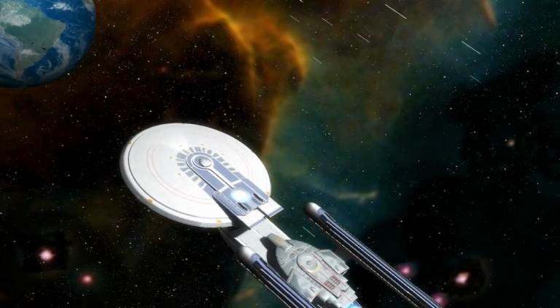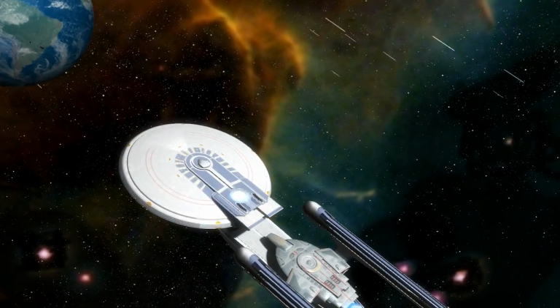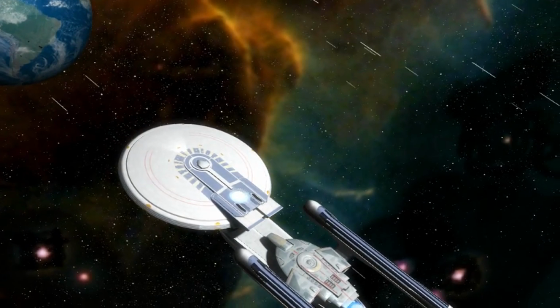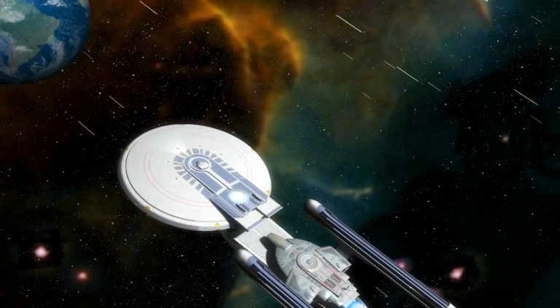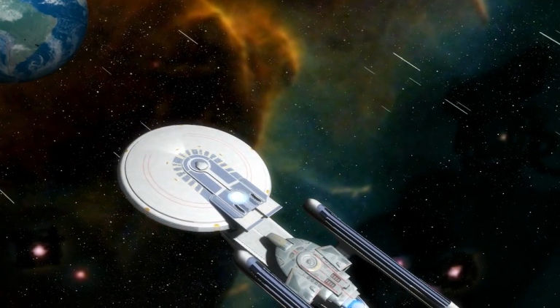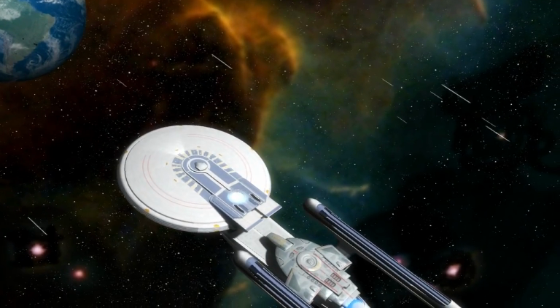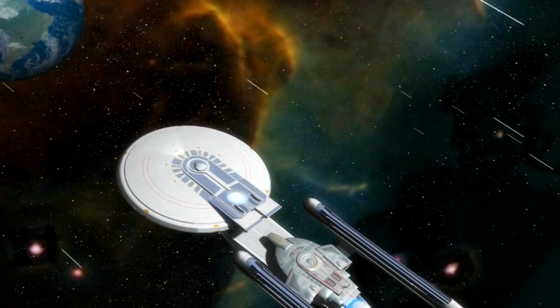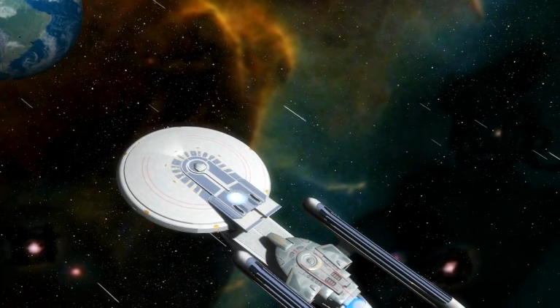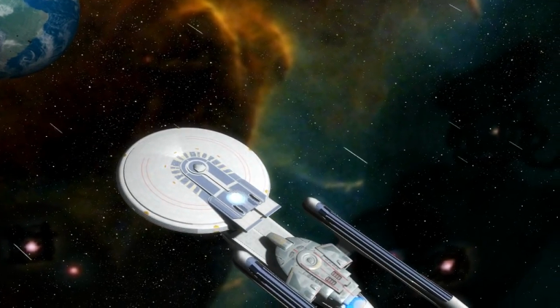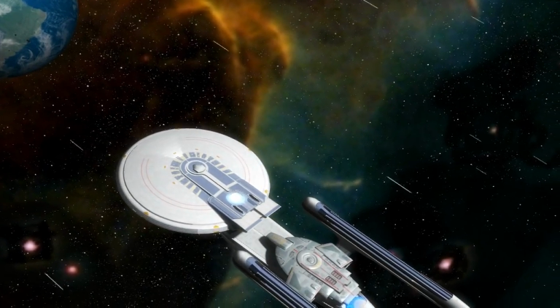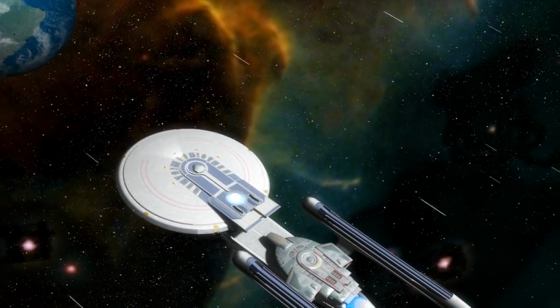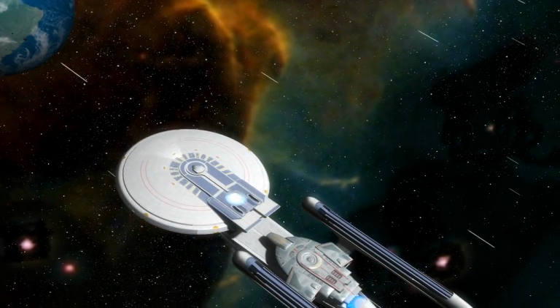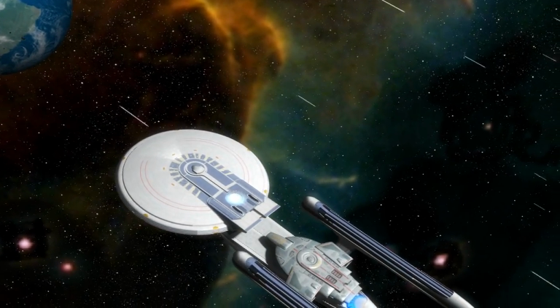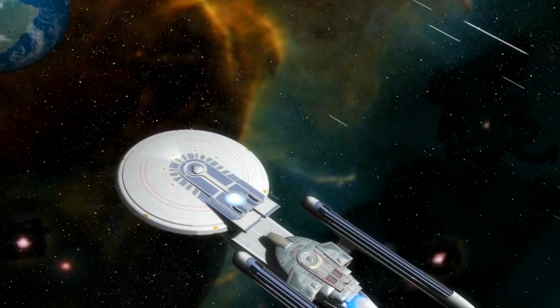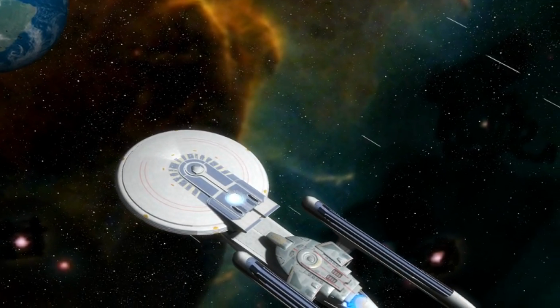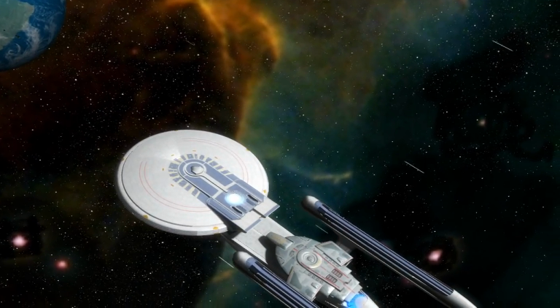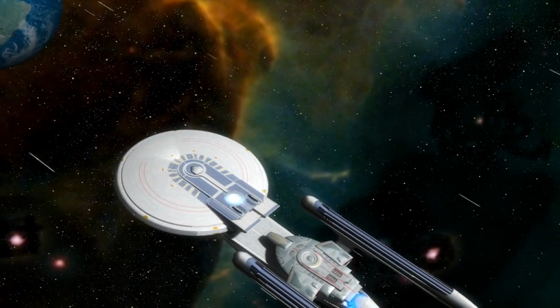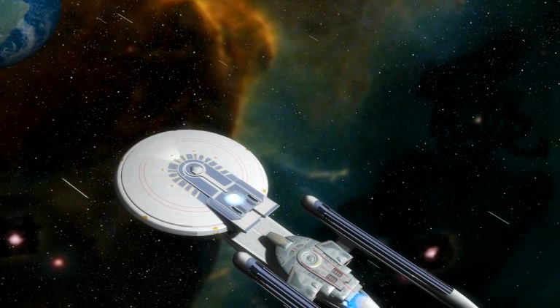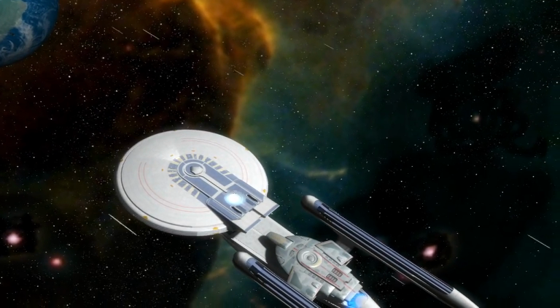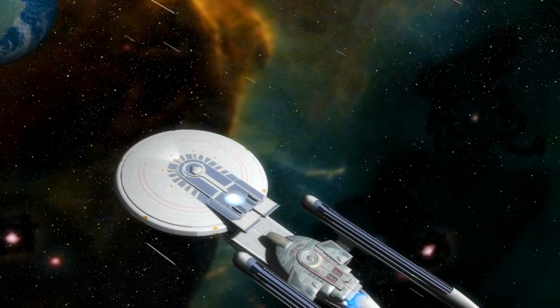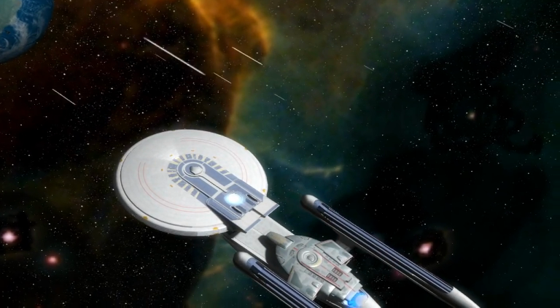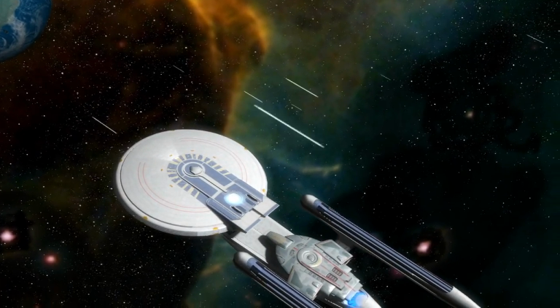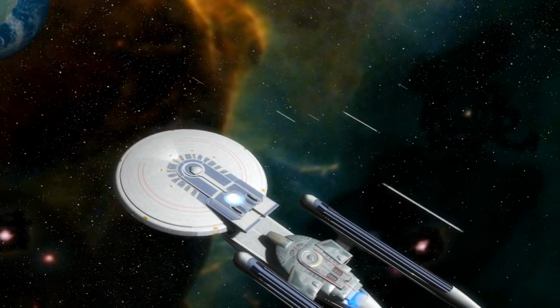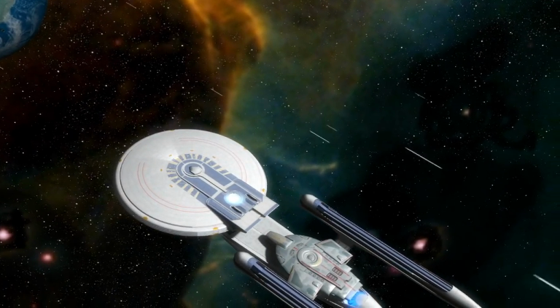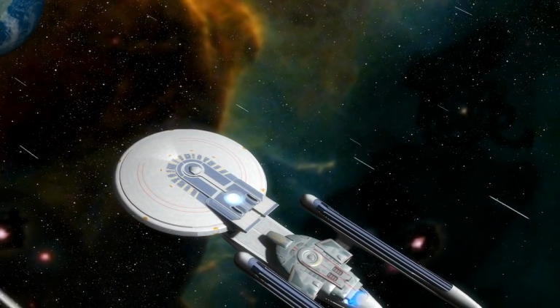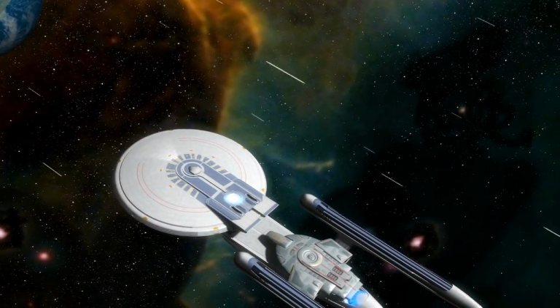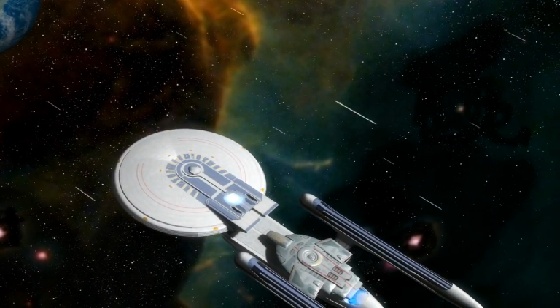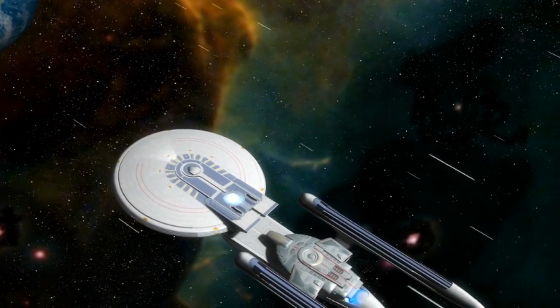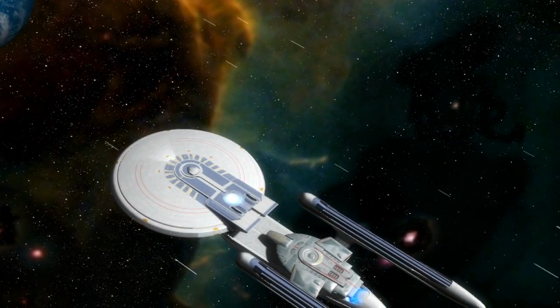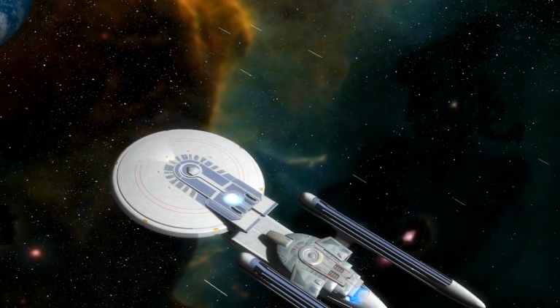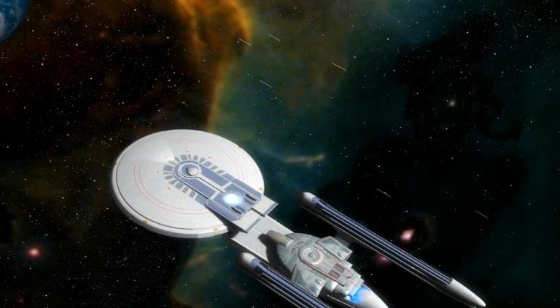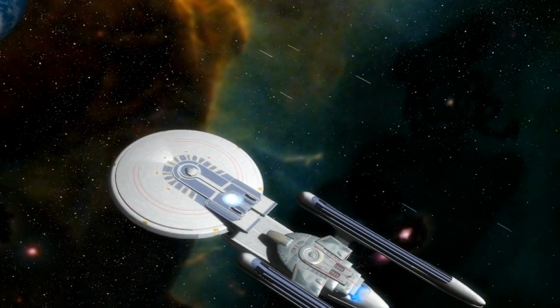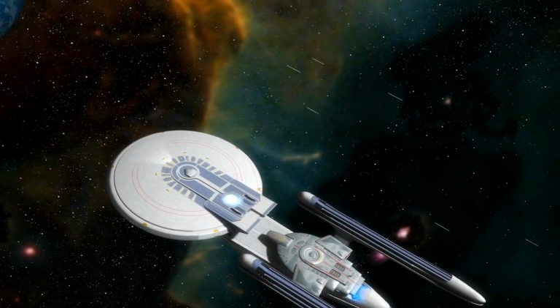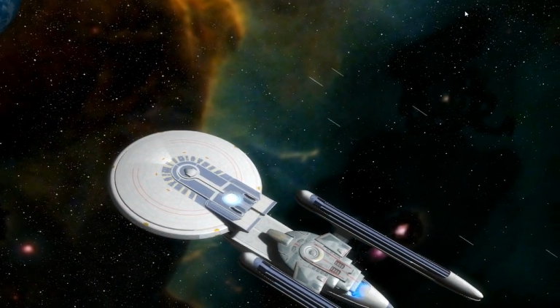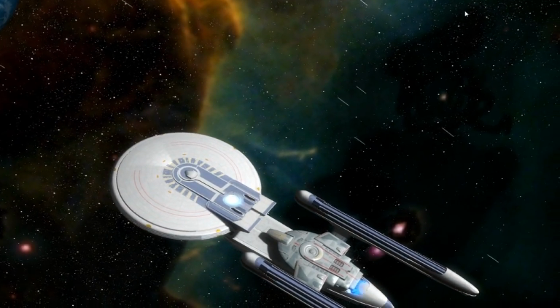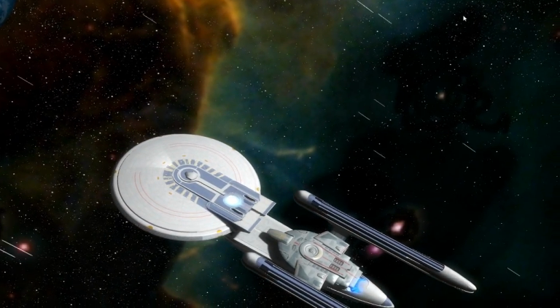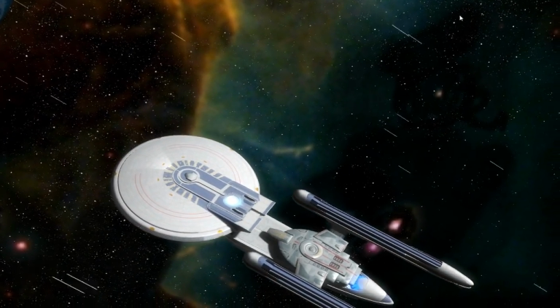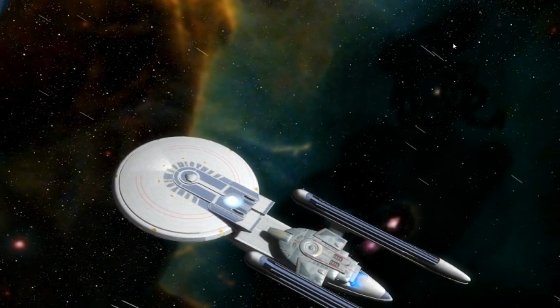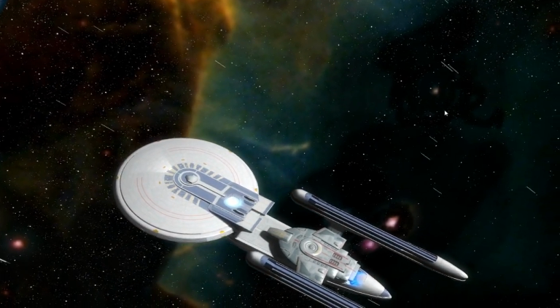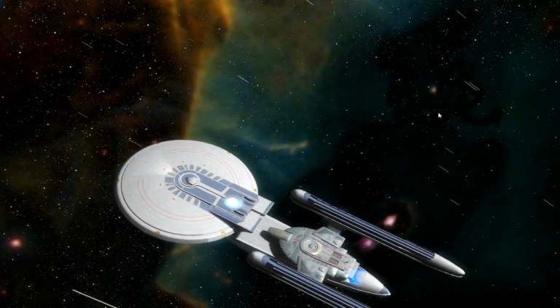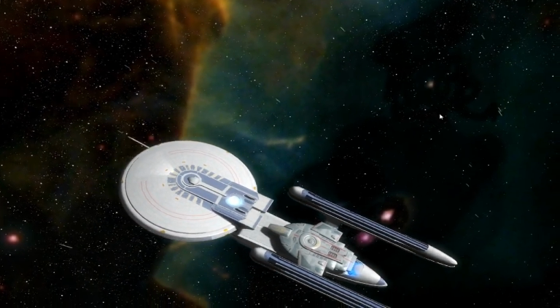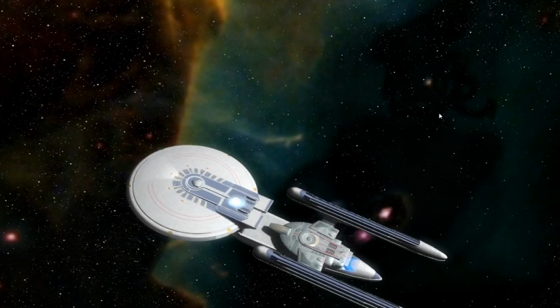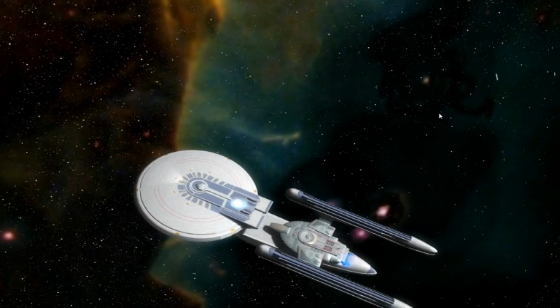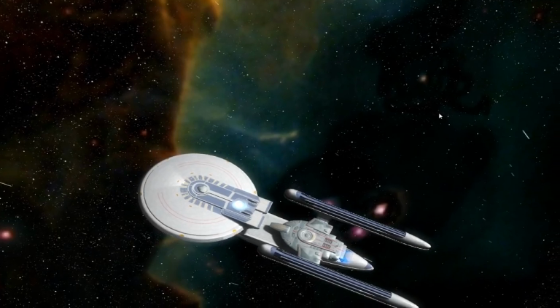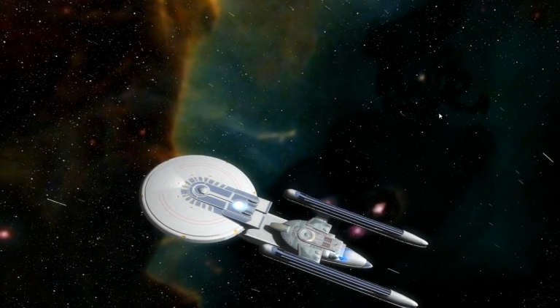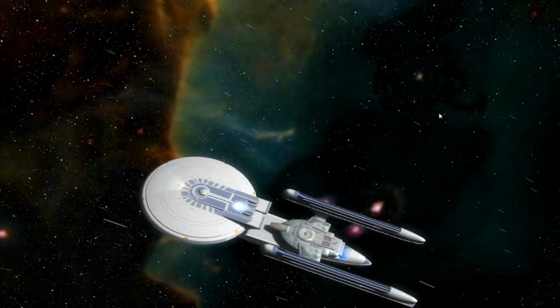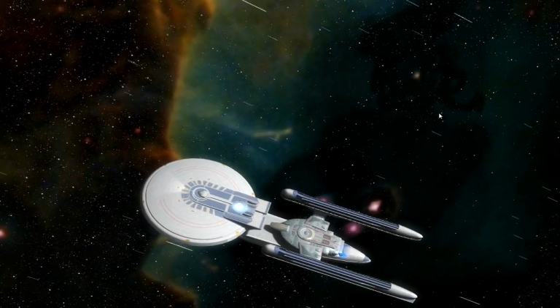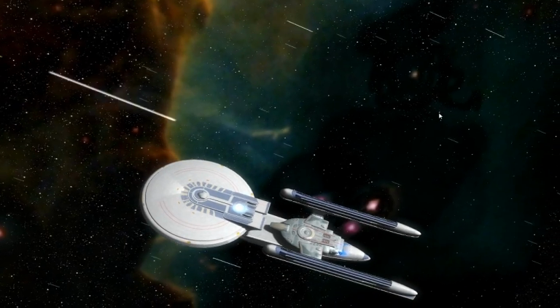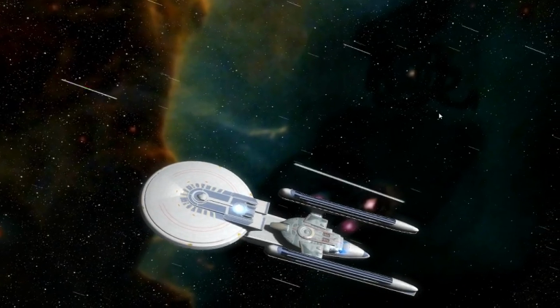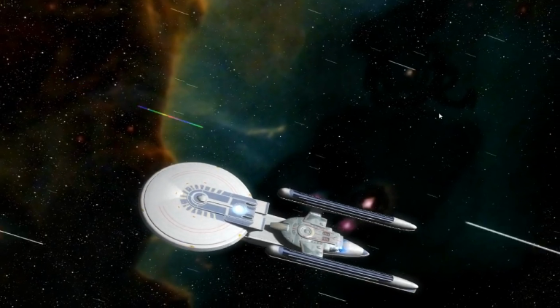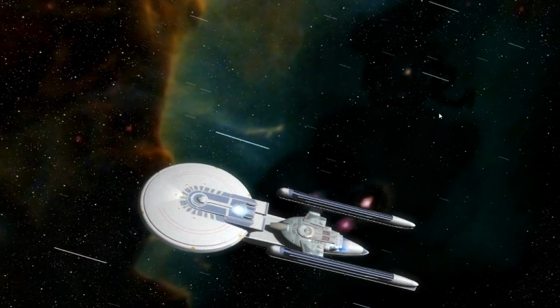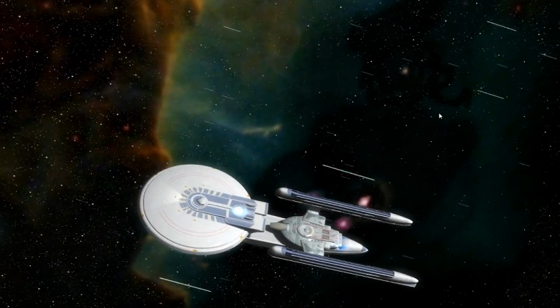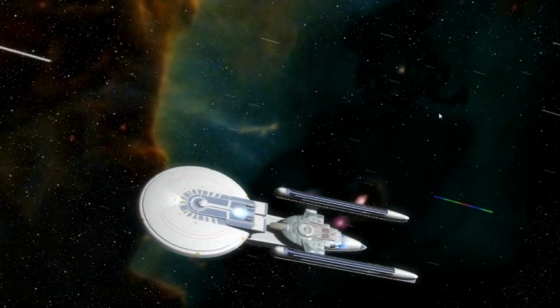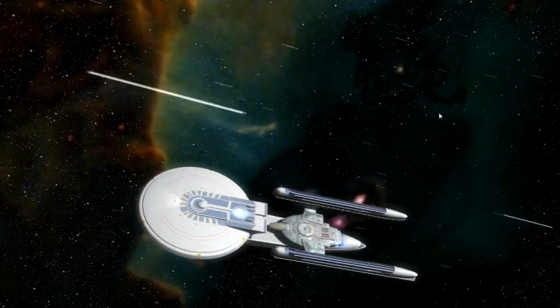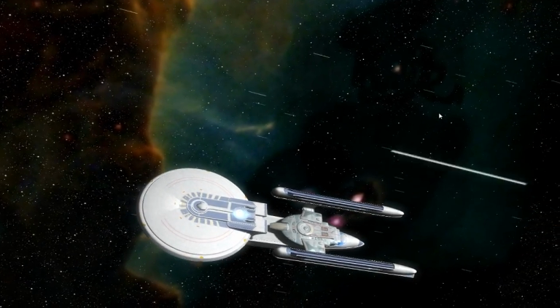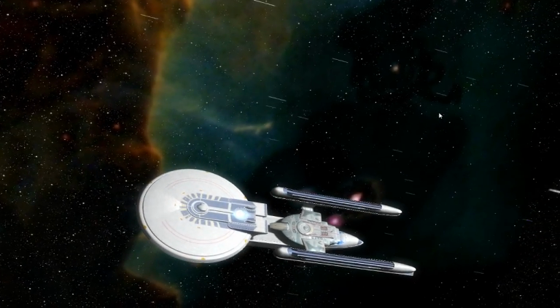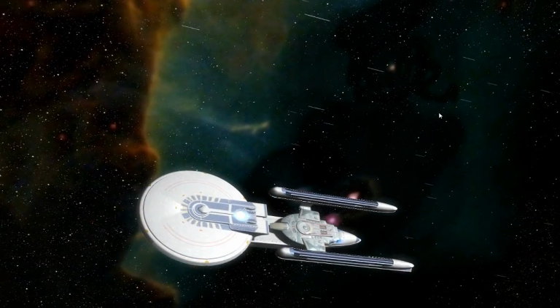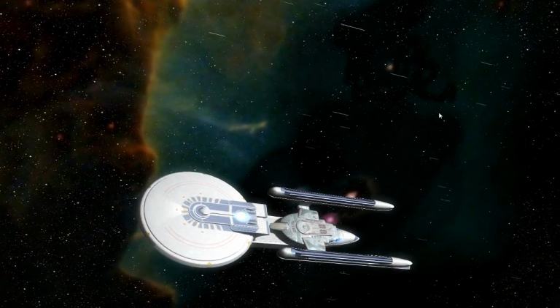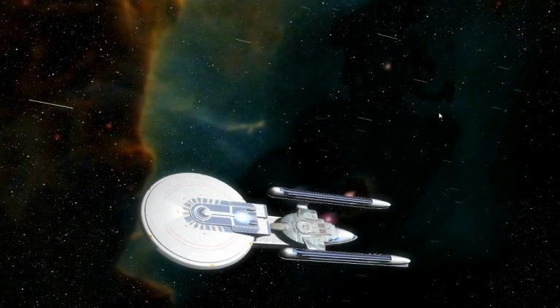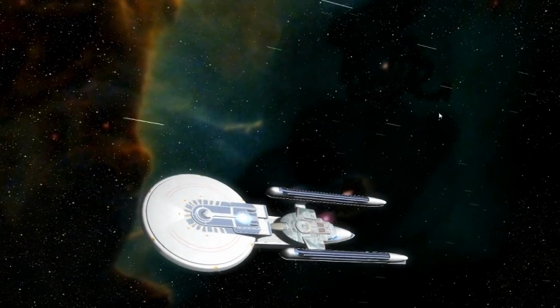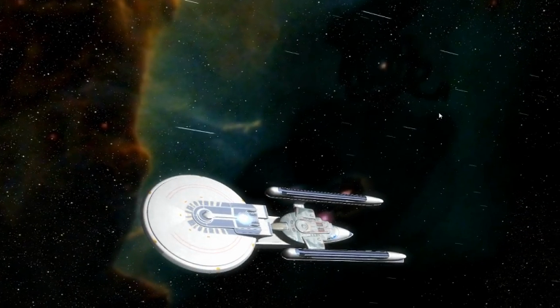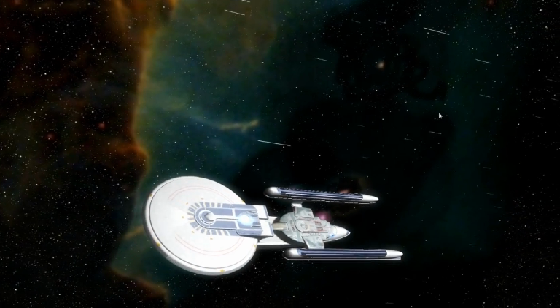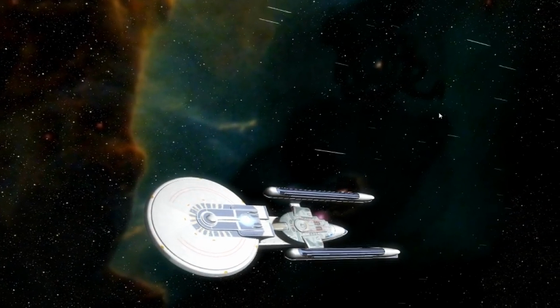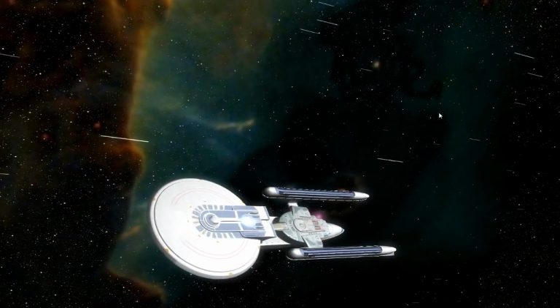Any of you eGlide viewers out there will see that there's a Defiant docked to our Excelsior. That's pretty cool, so let me show you how we've done that.